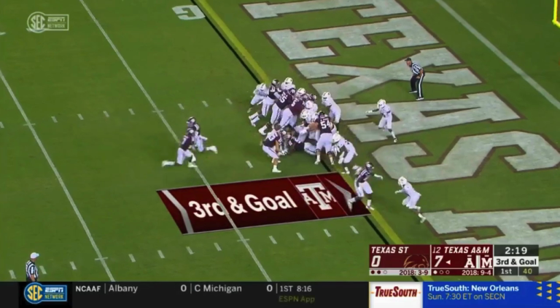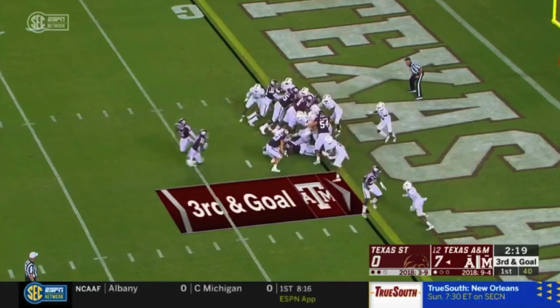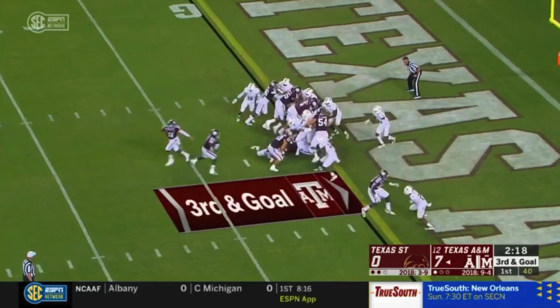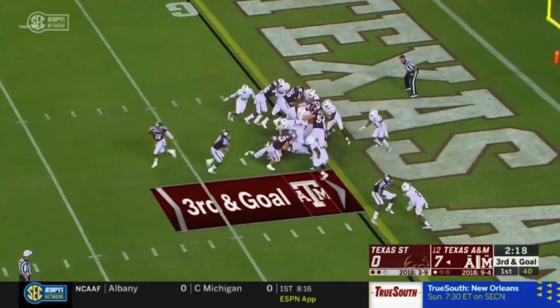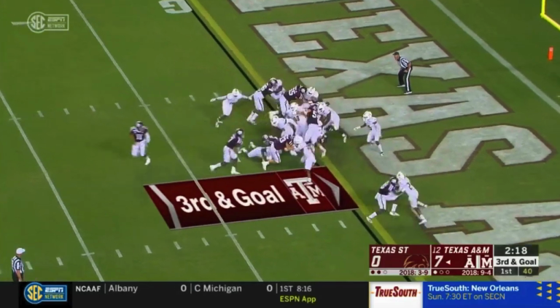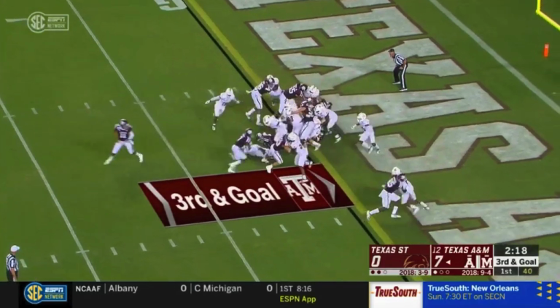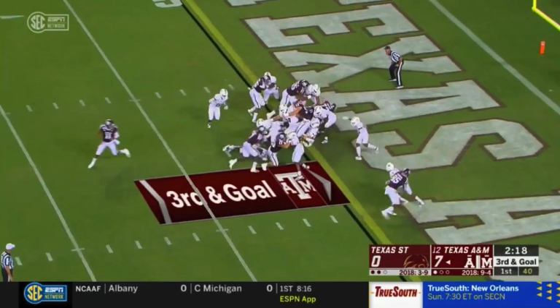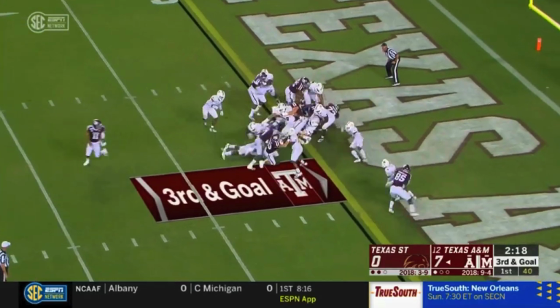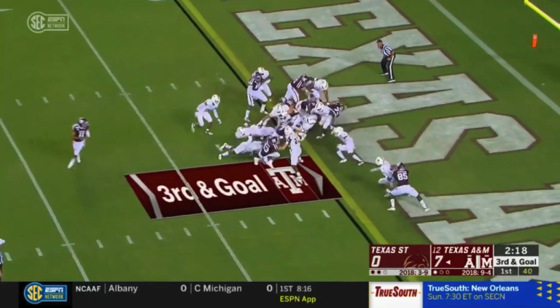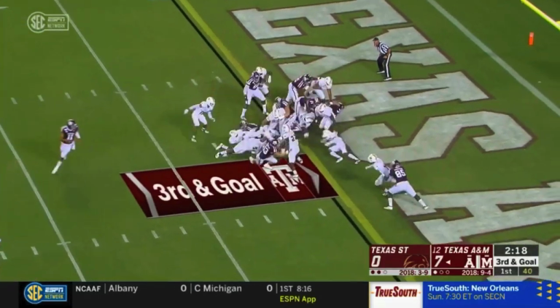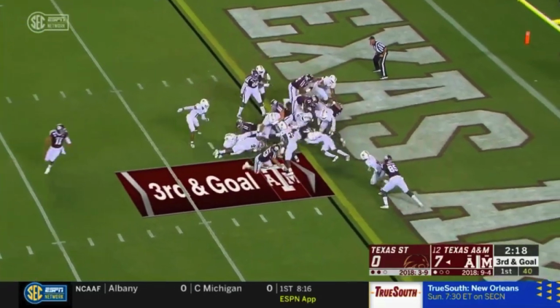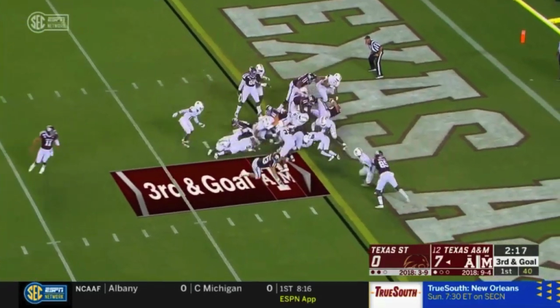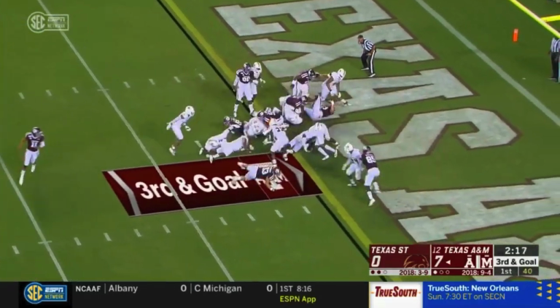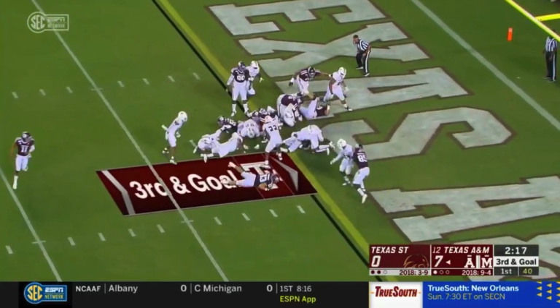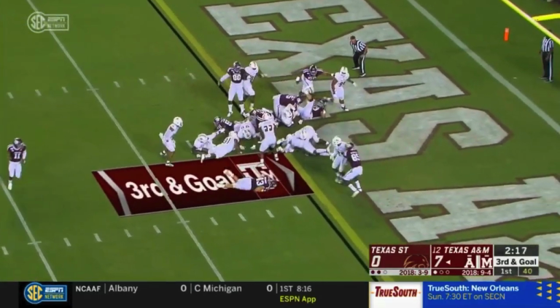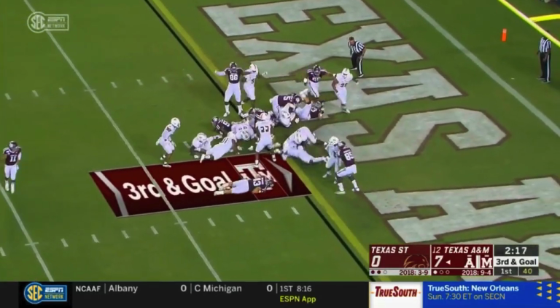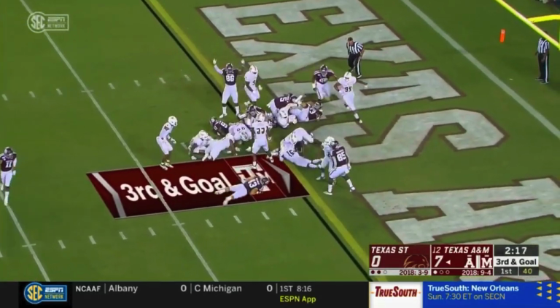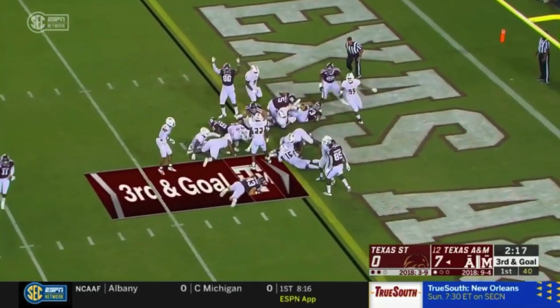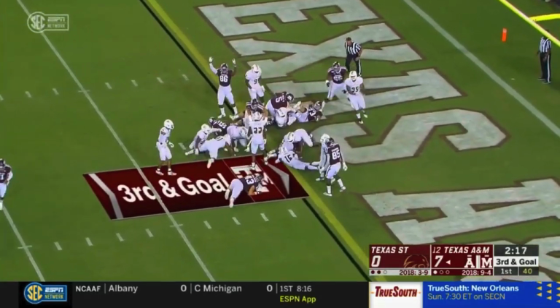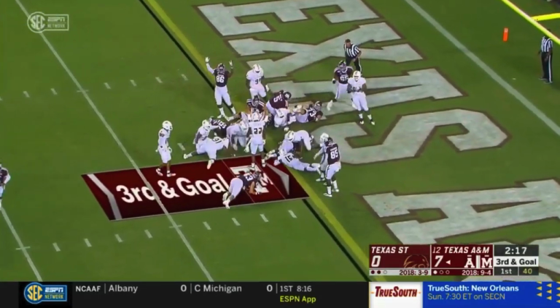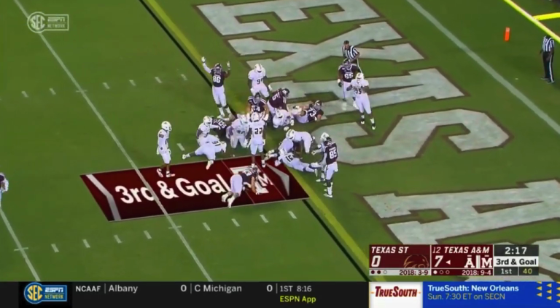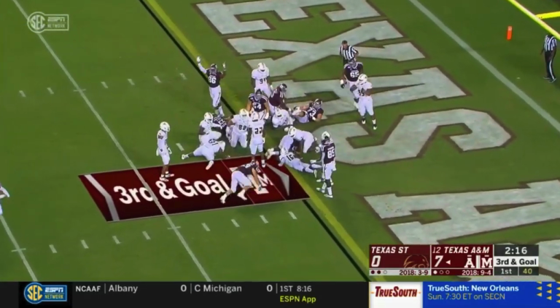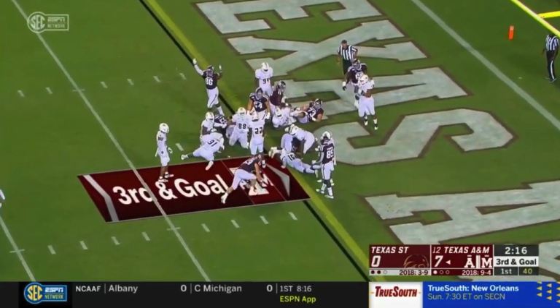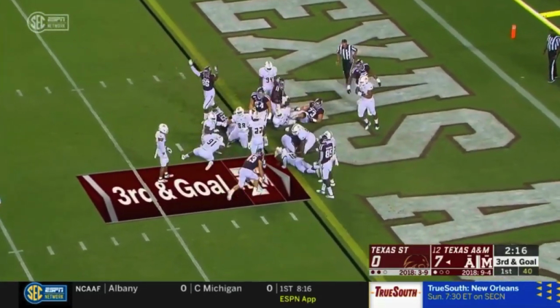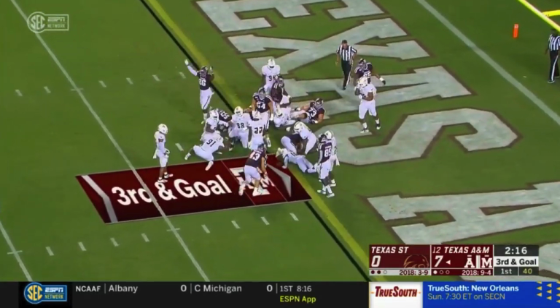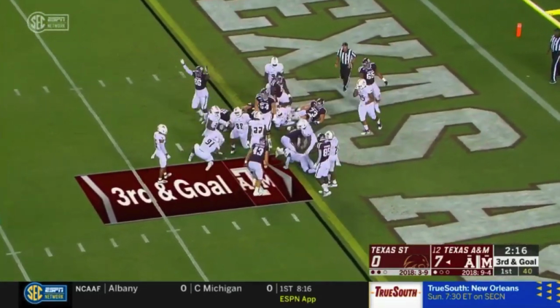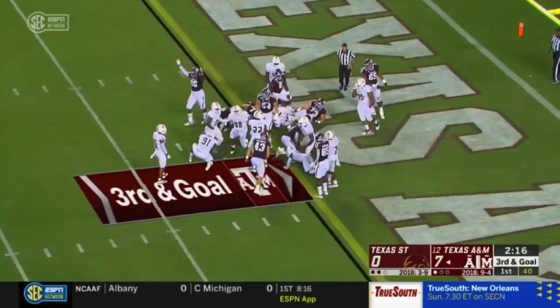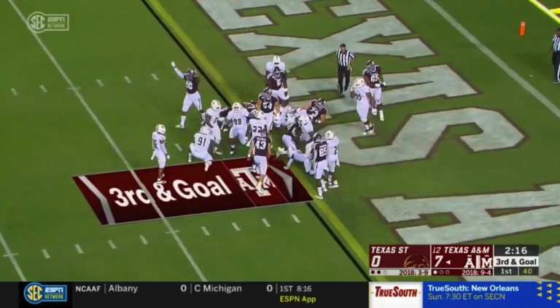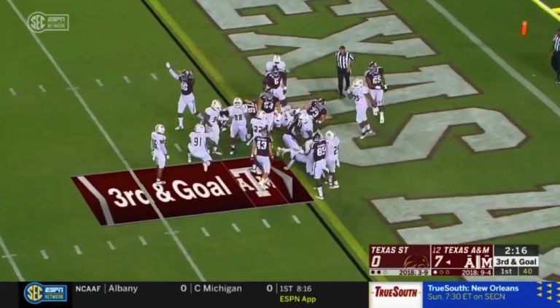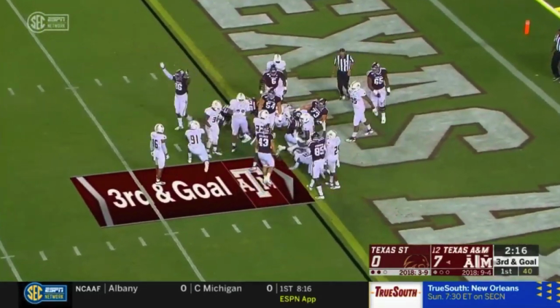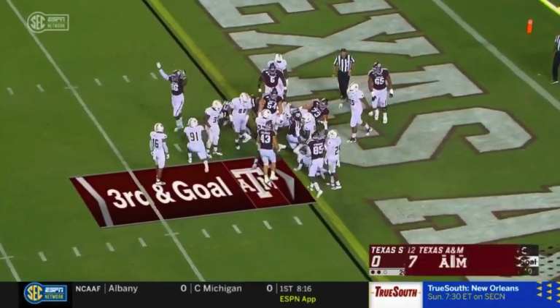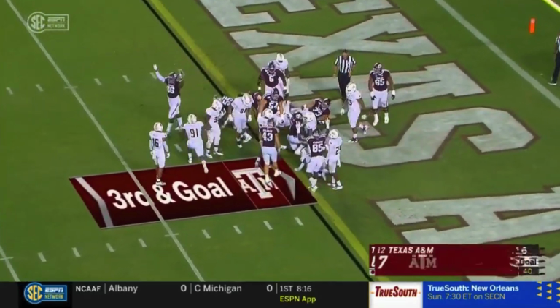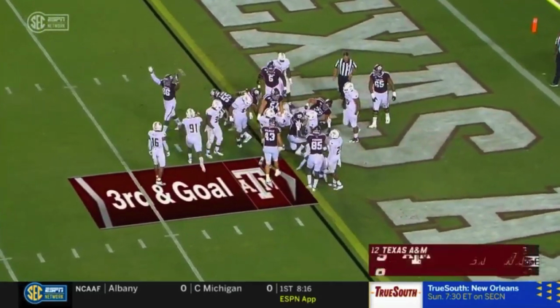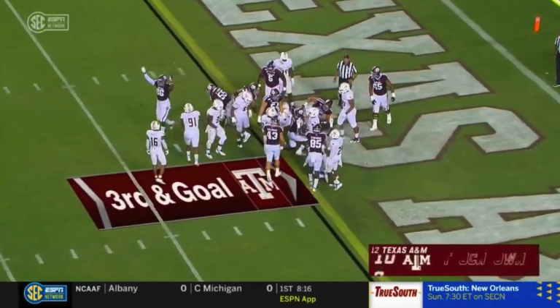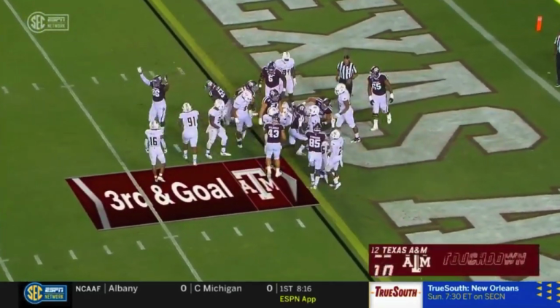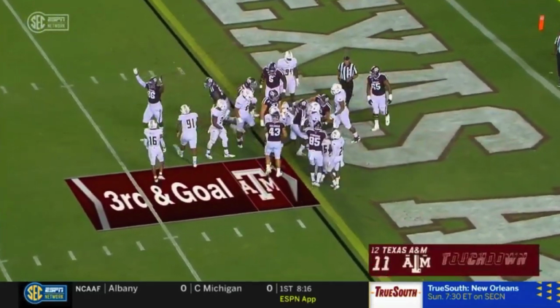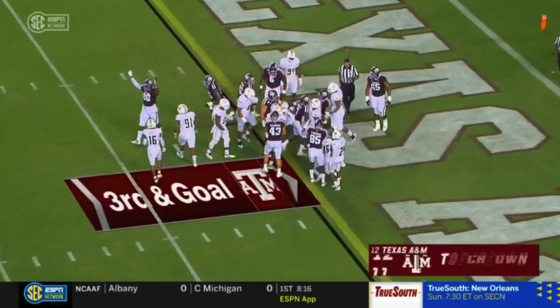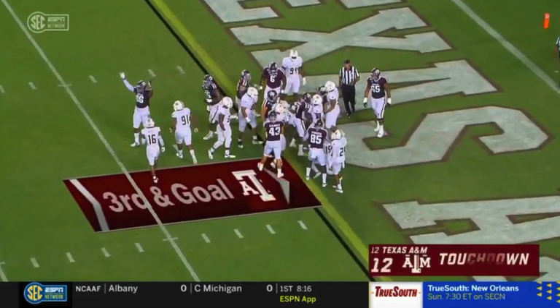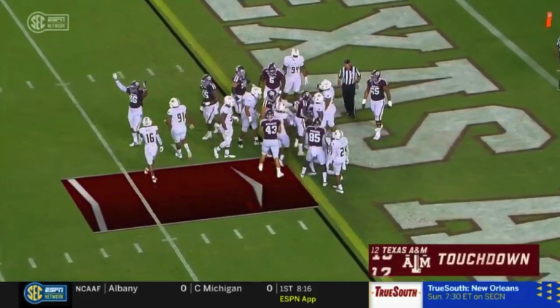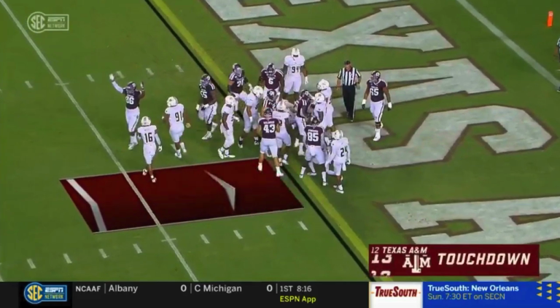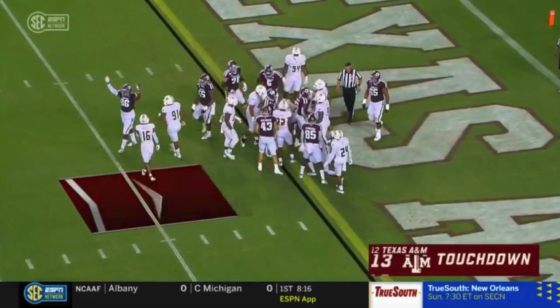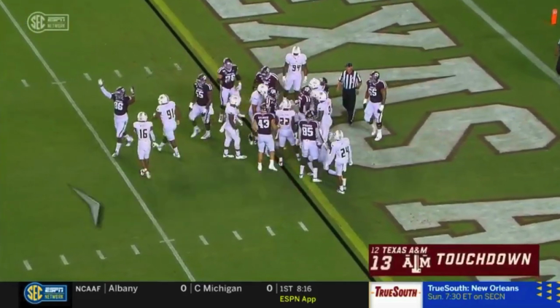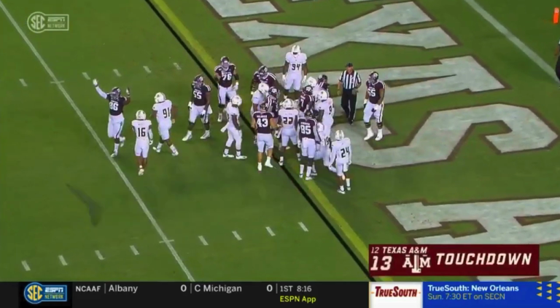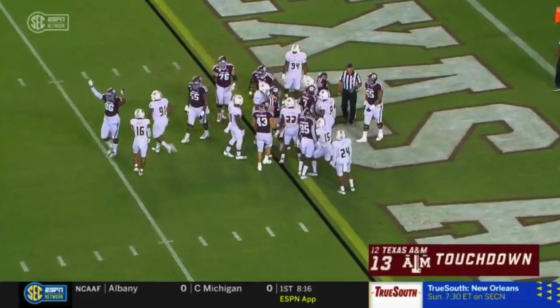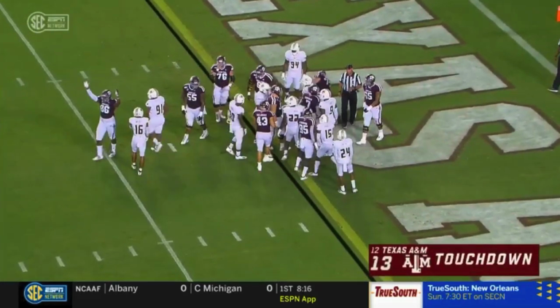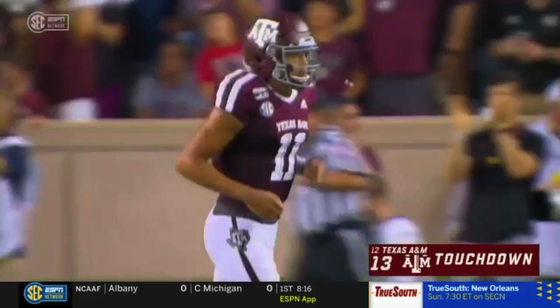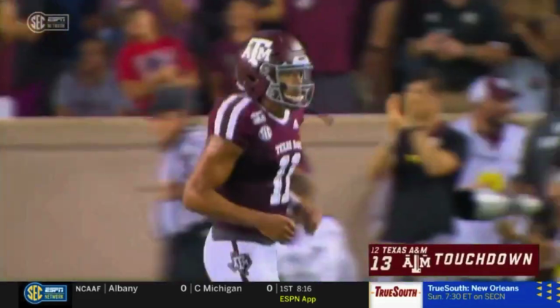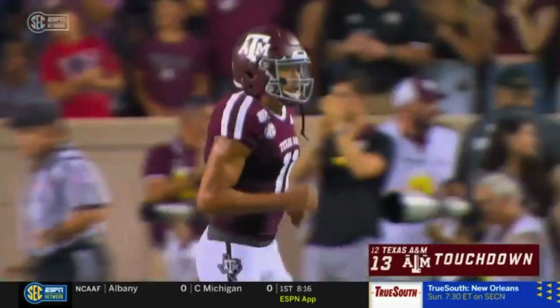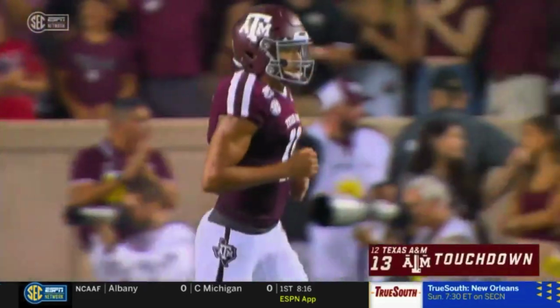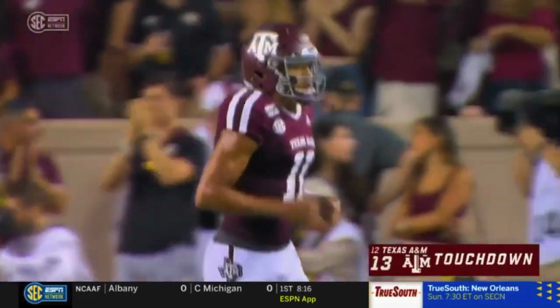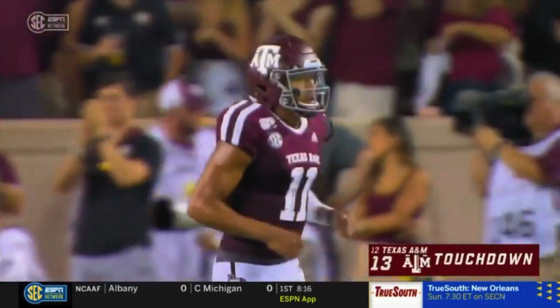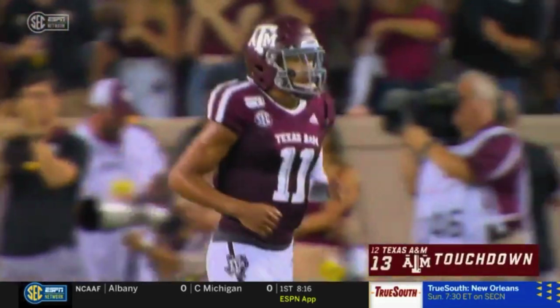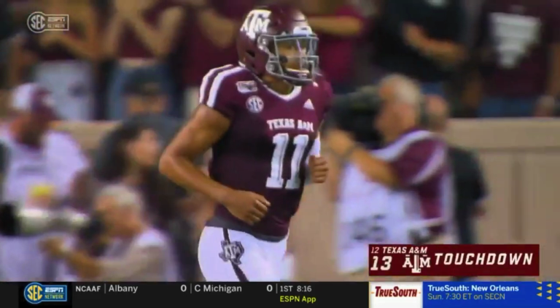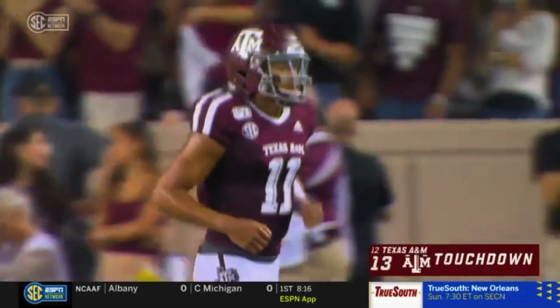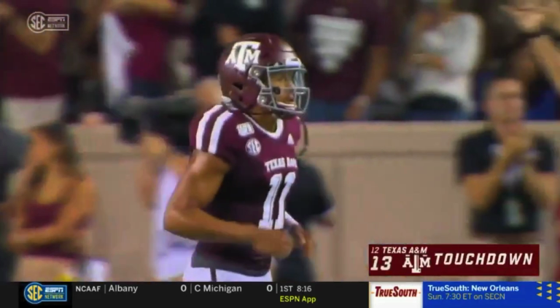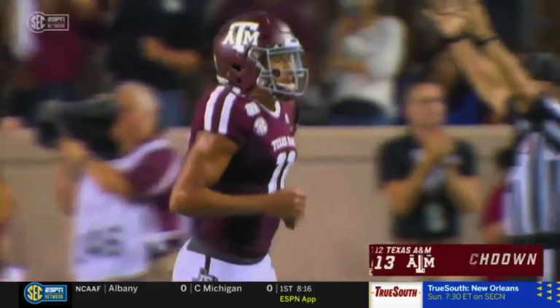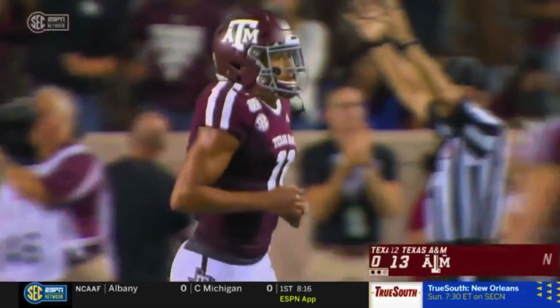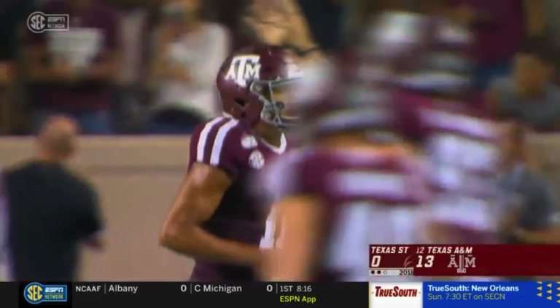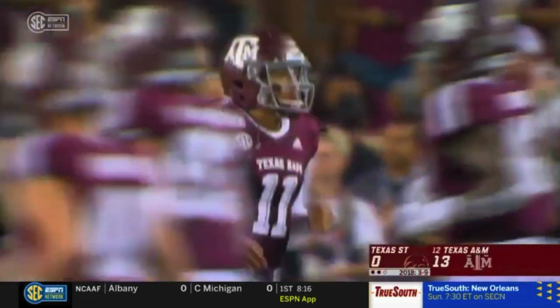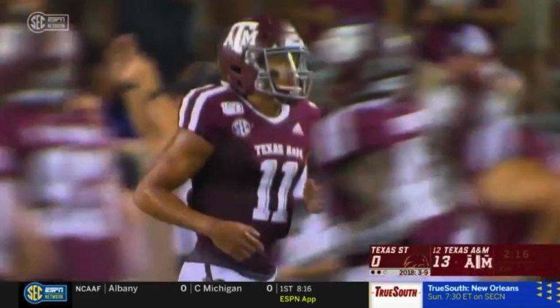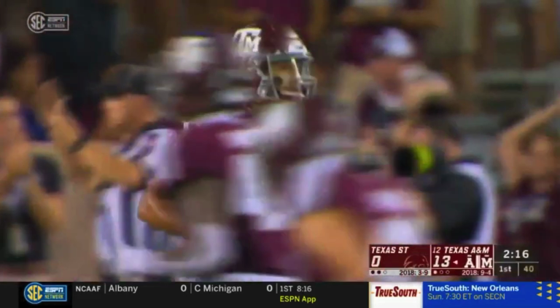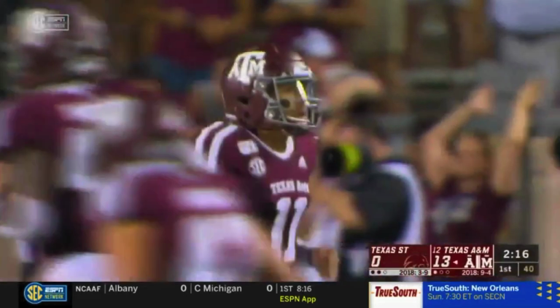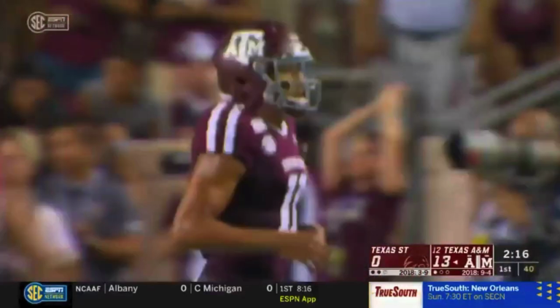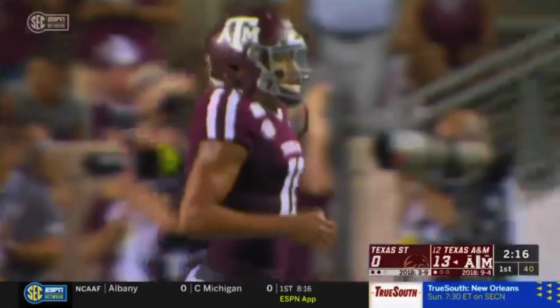Corbin again, and this time he punches his way in. Touchdown, Texas A&M.